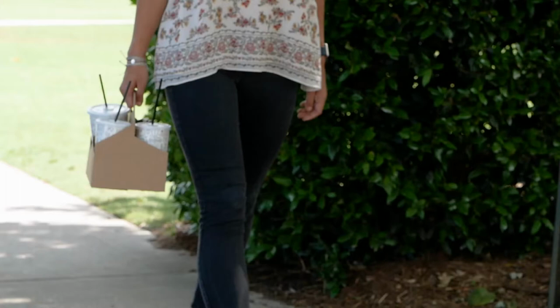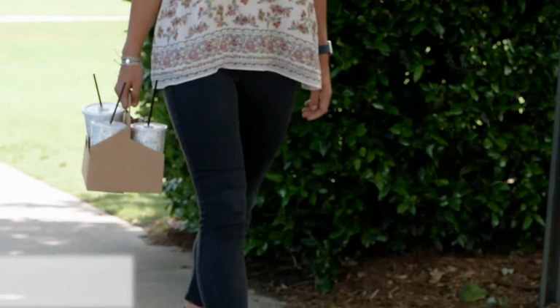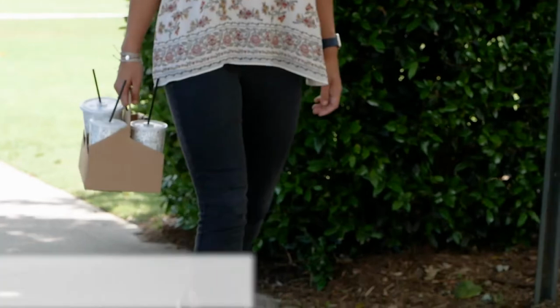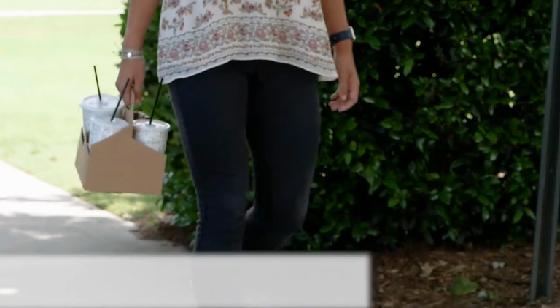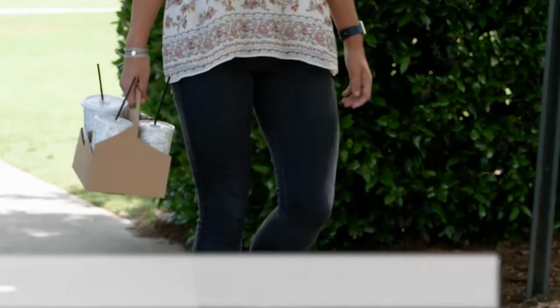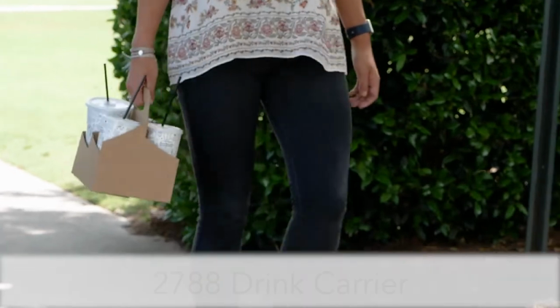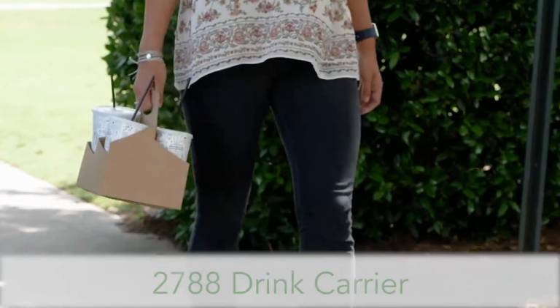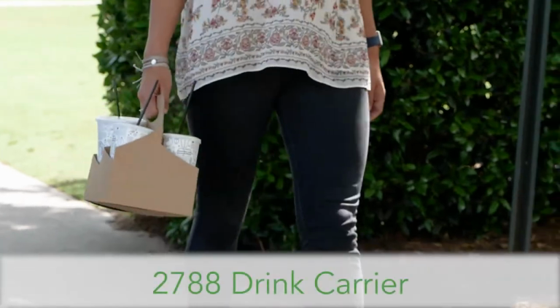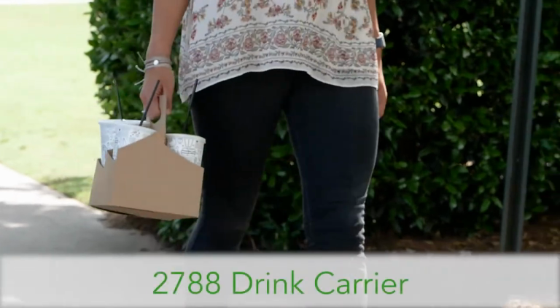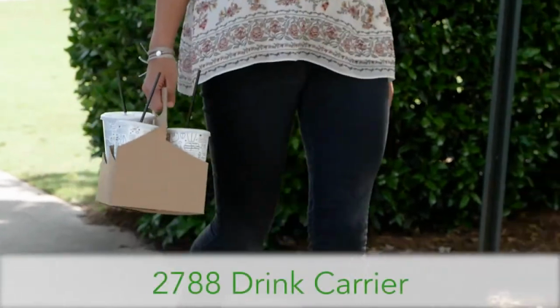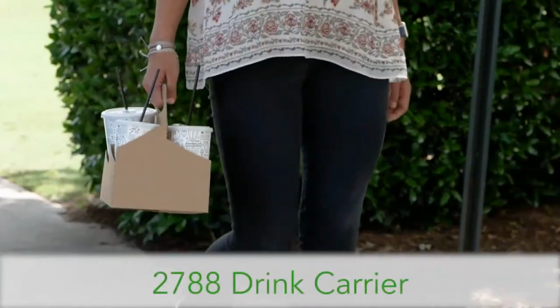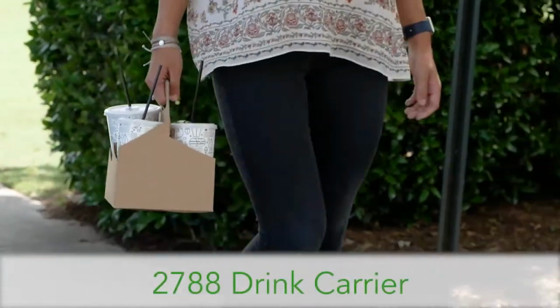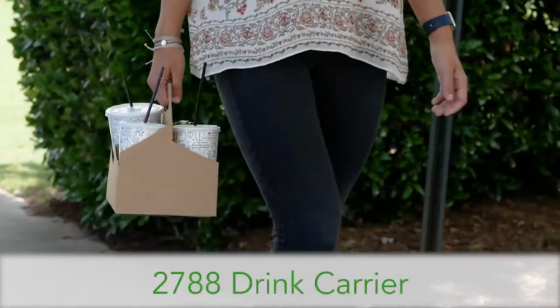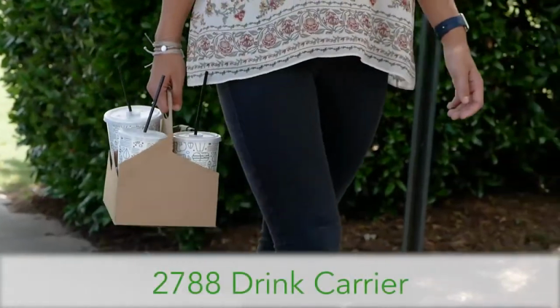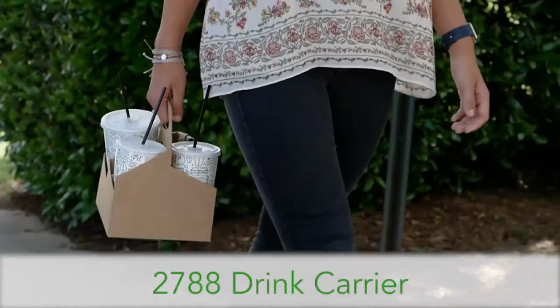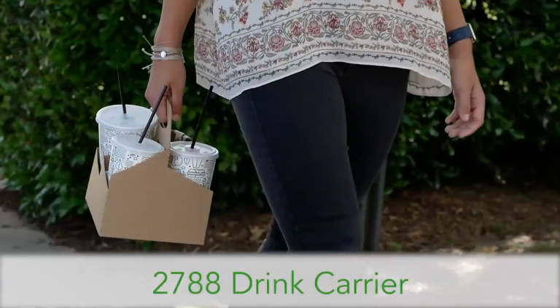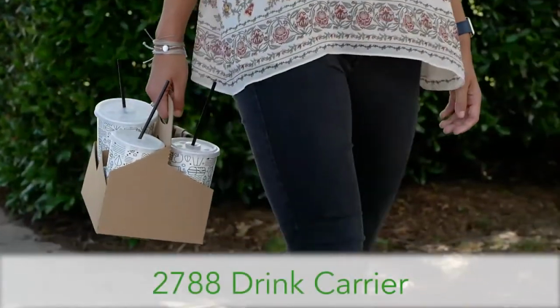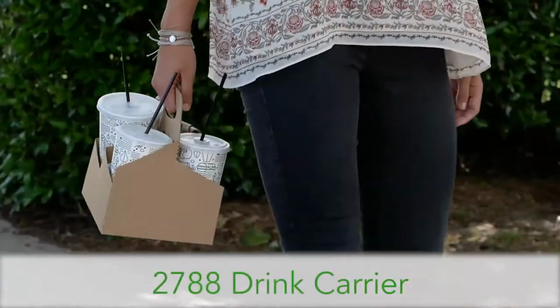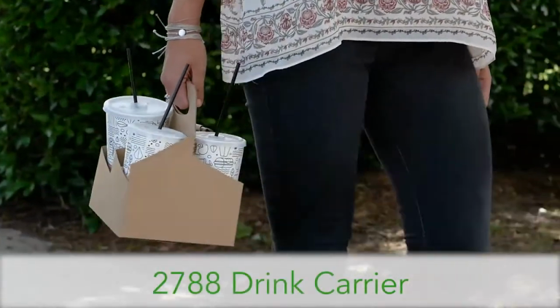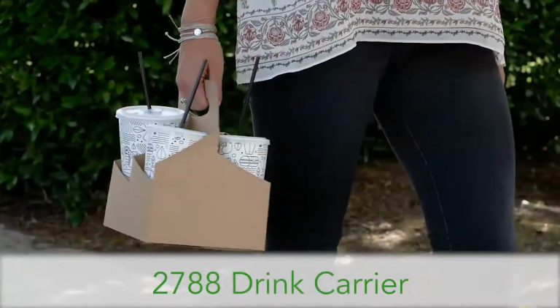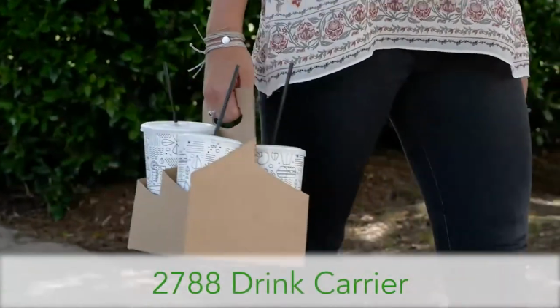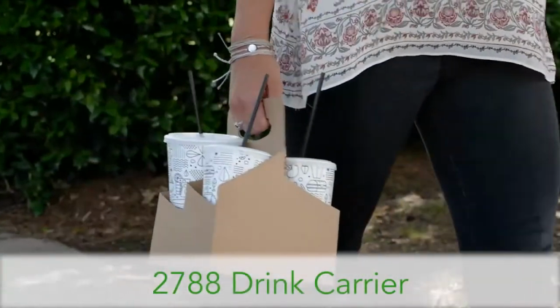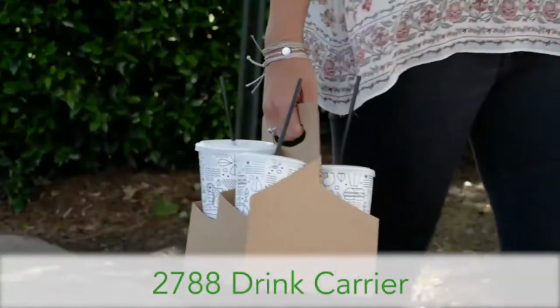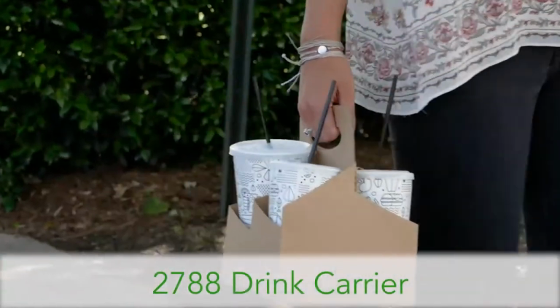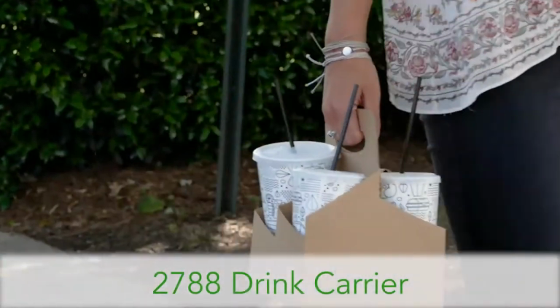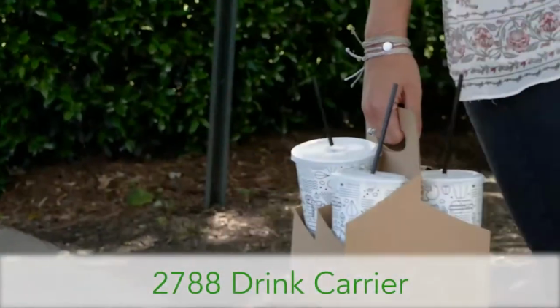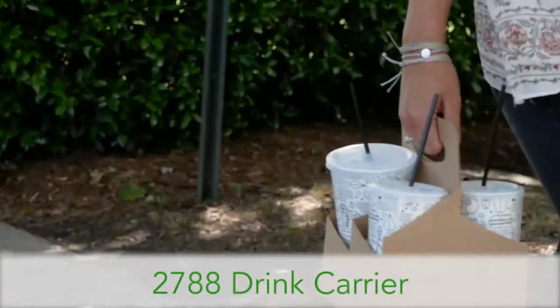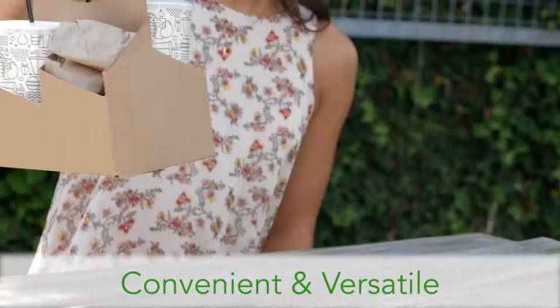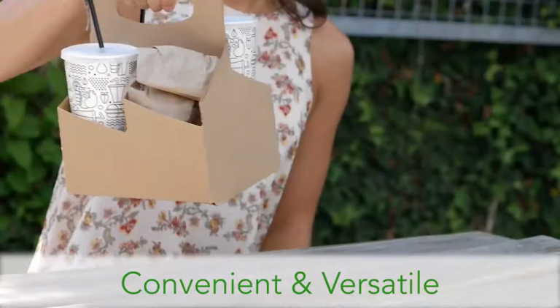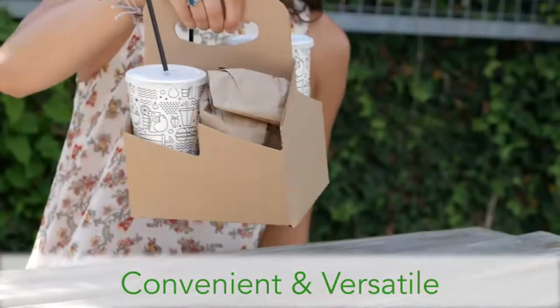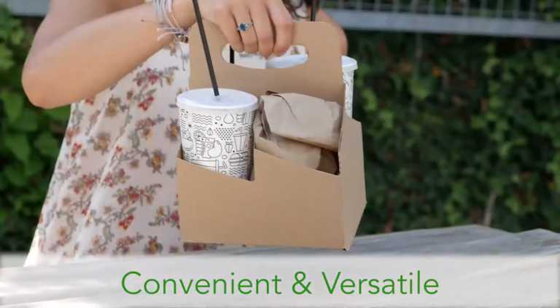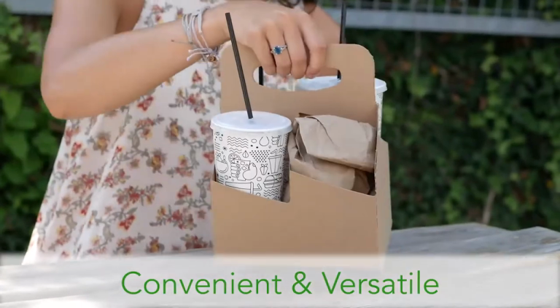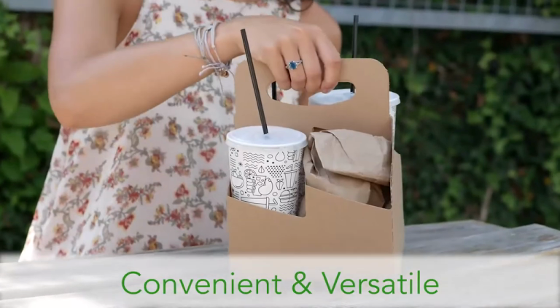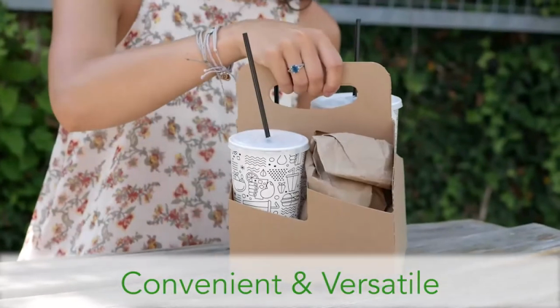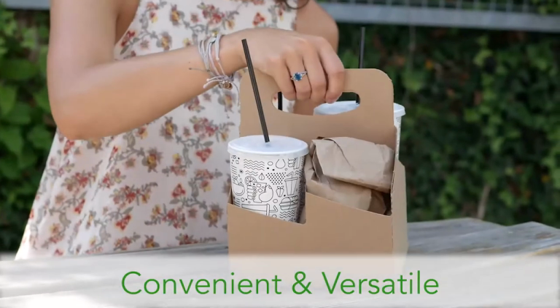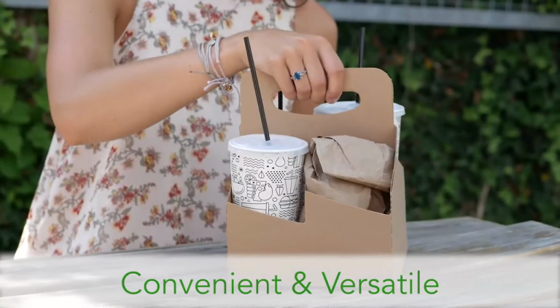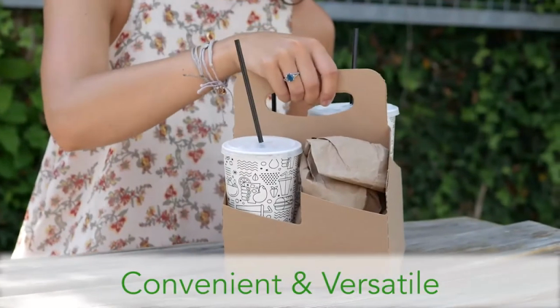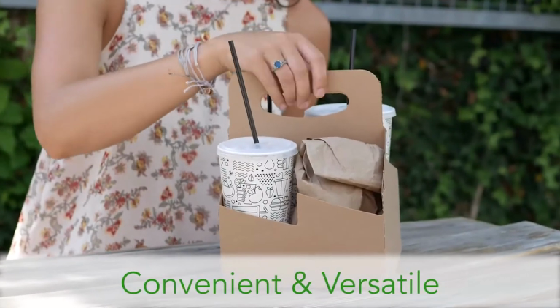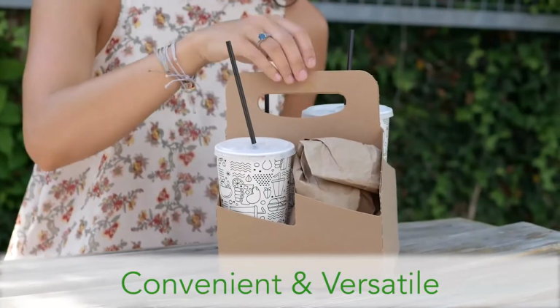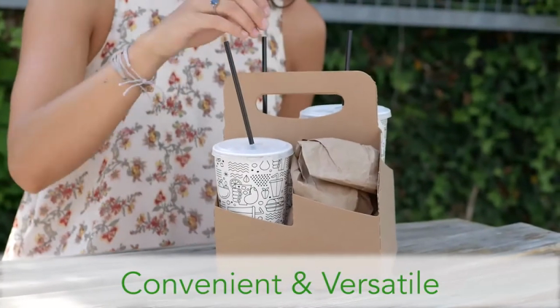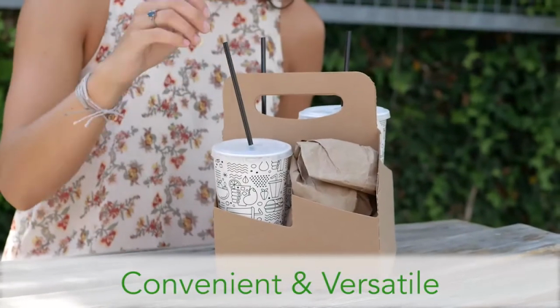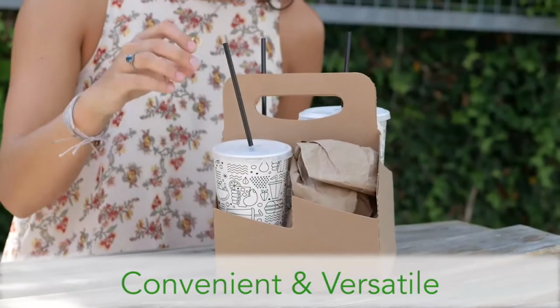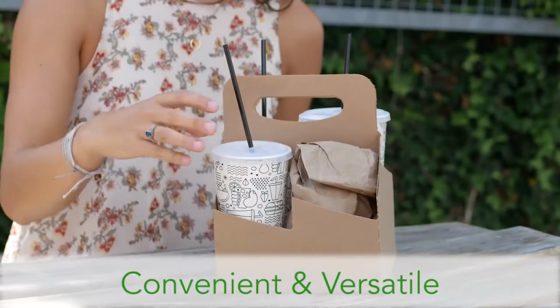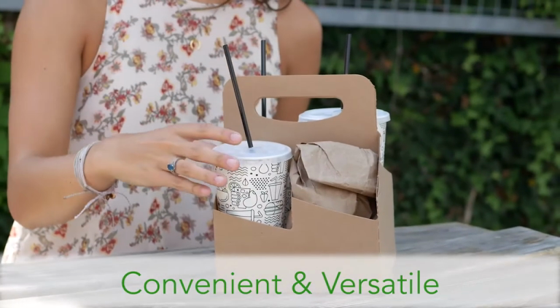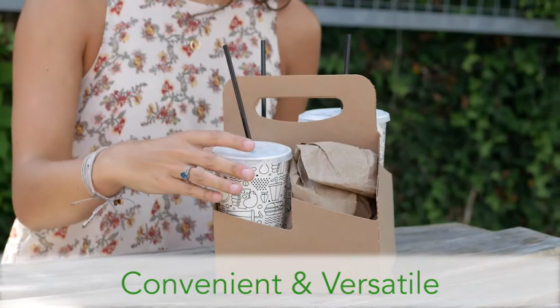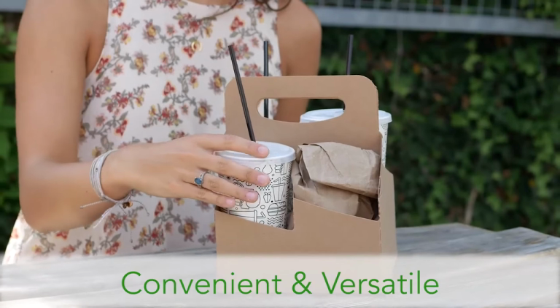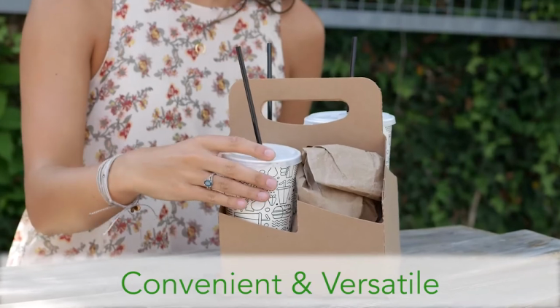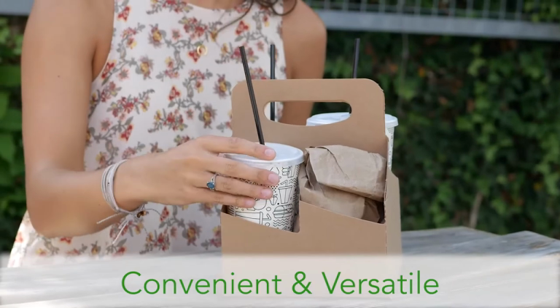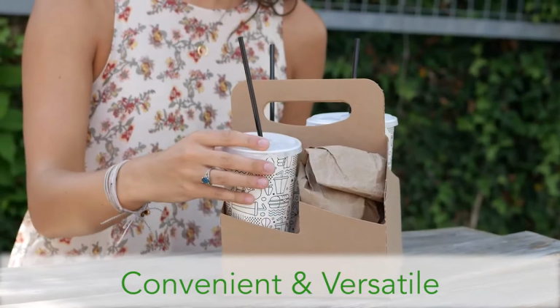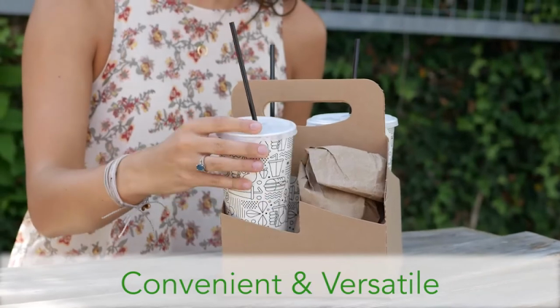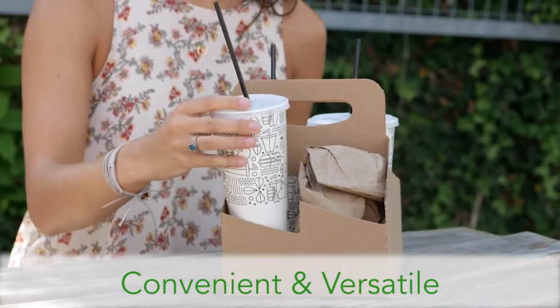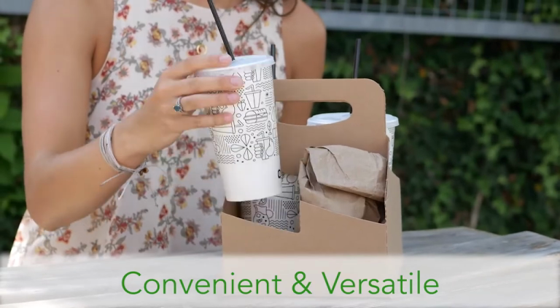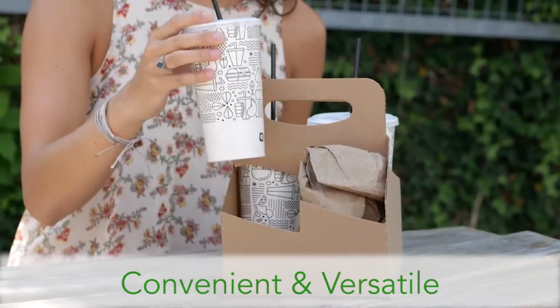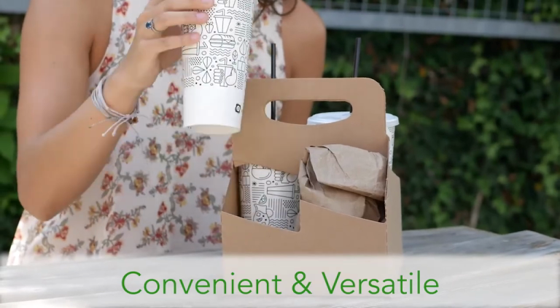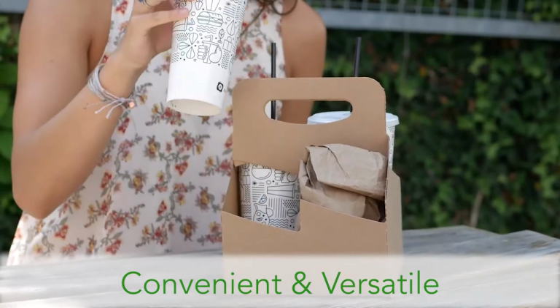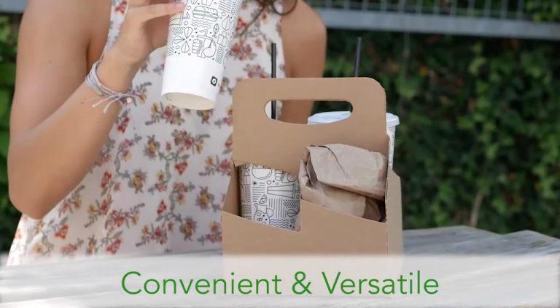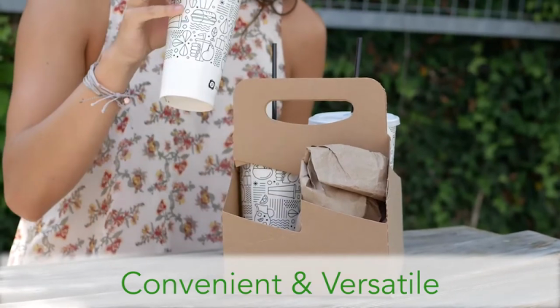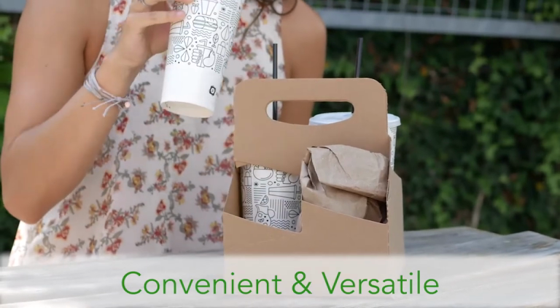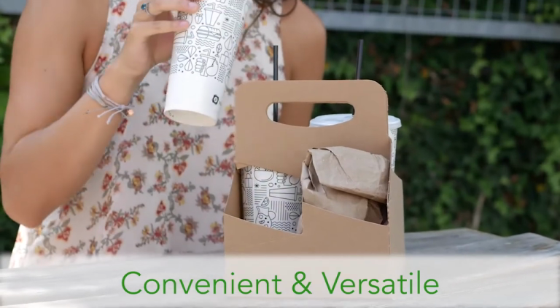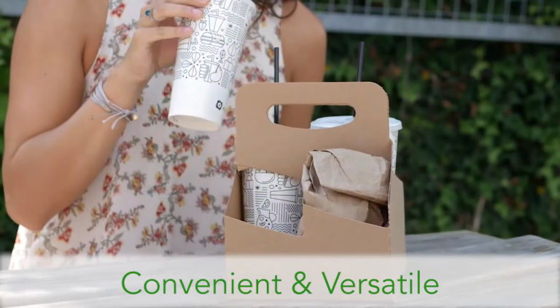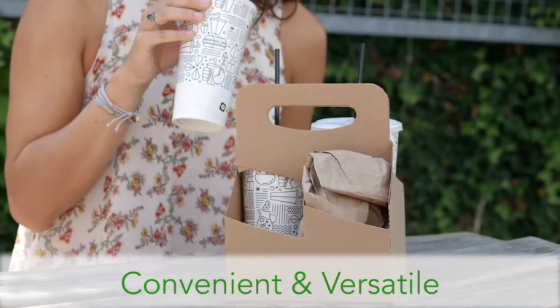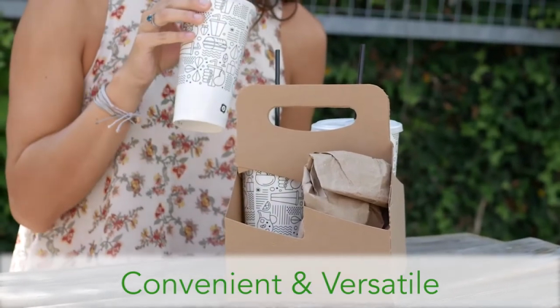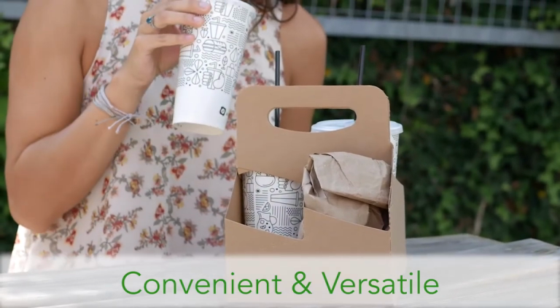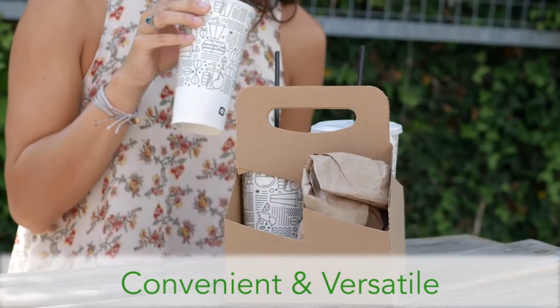Our 2788 Drink Carrier offers convenience and versatility. It allows you to carry drinks or snacks all in one hand.